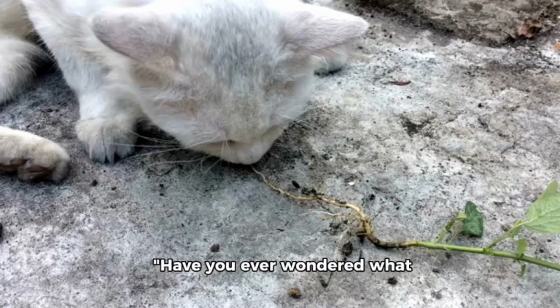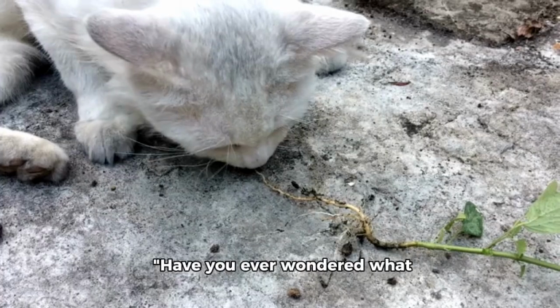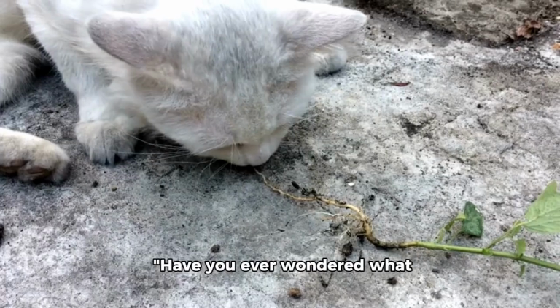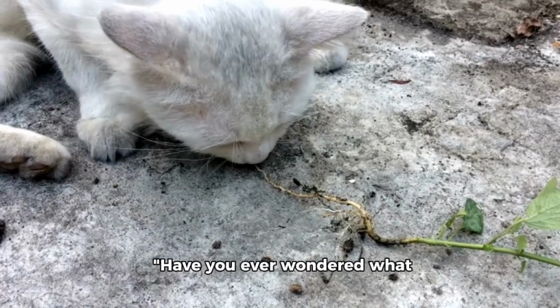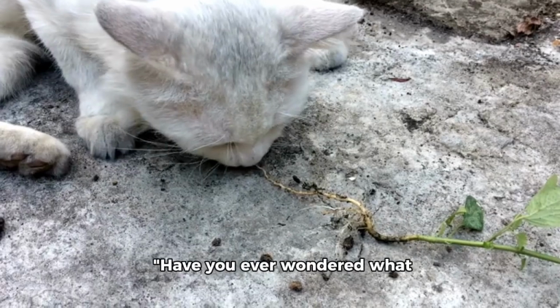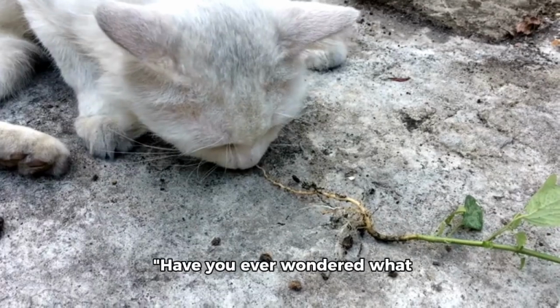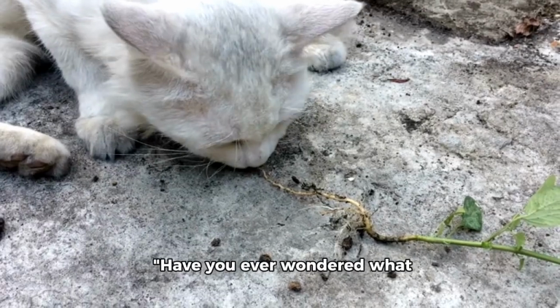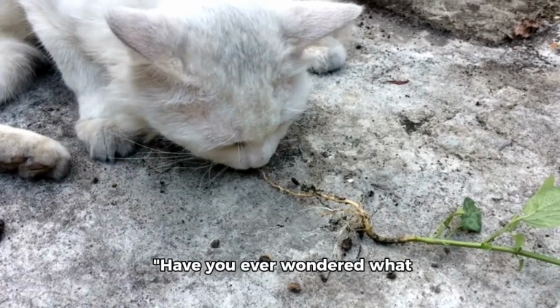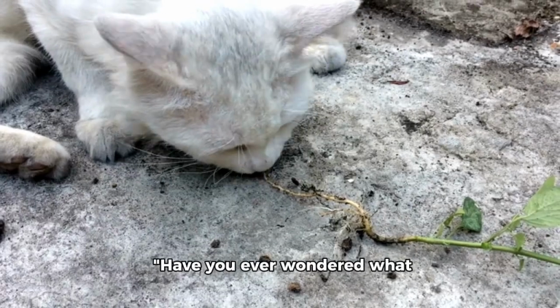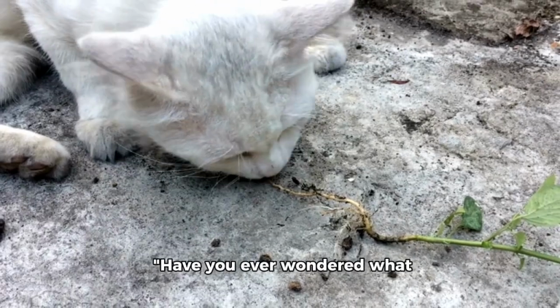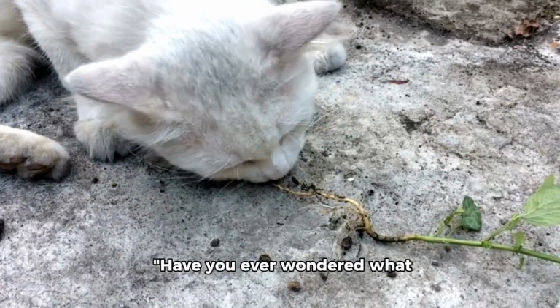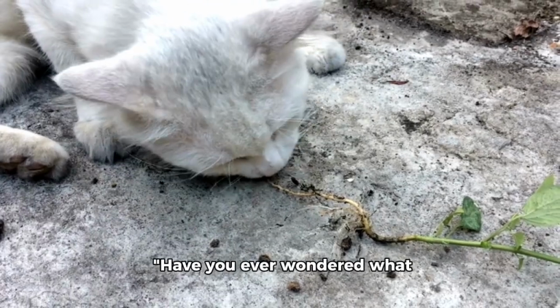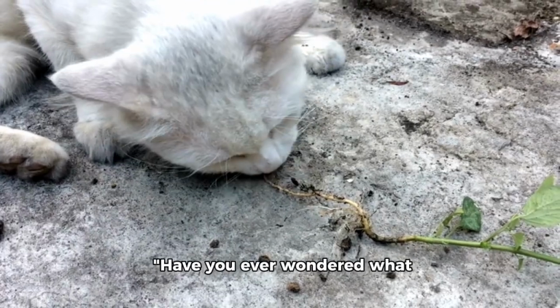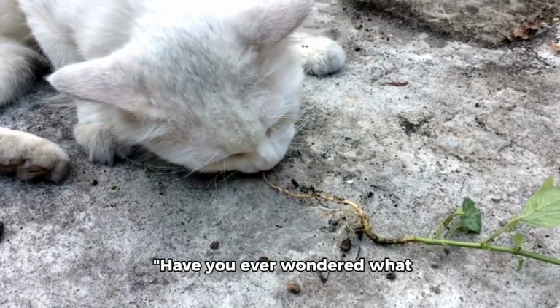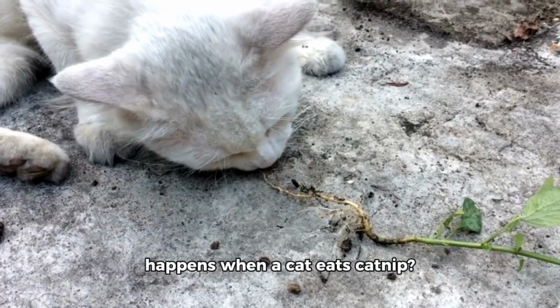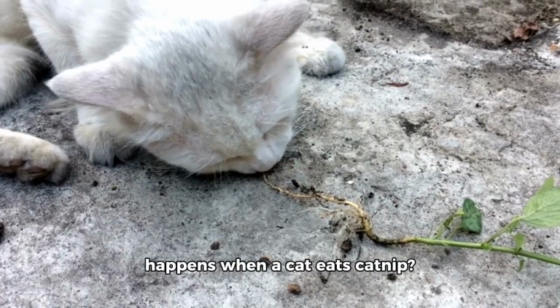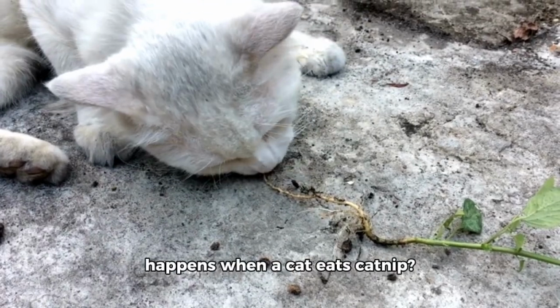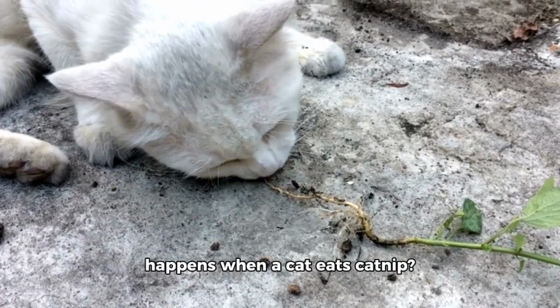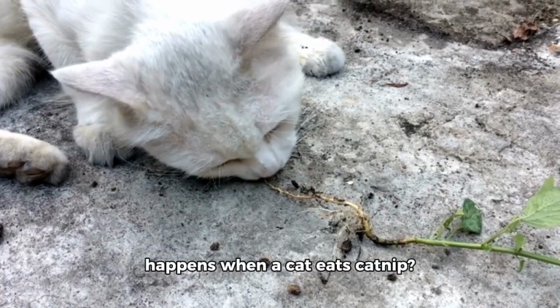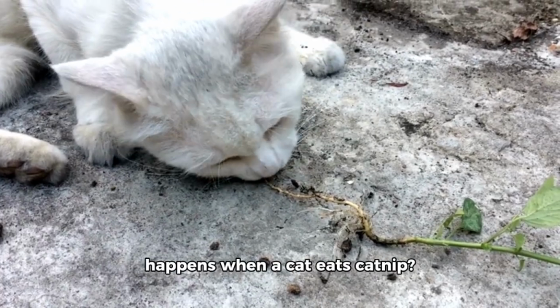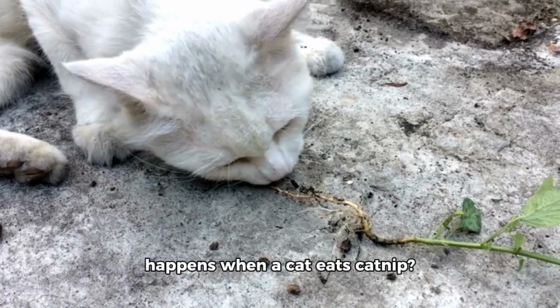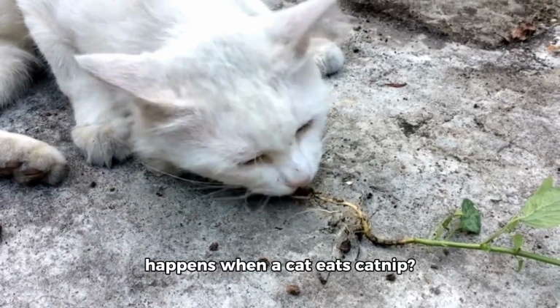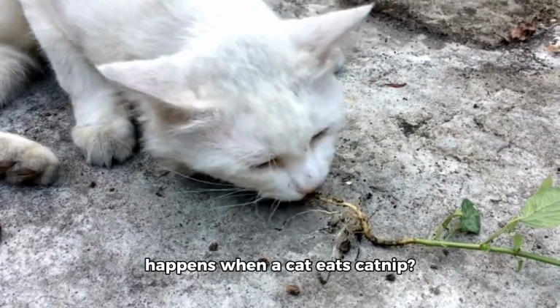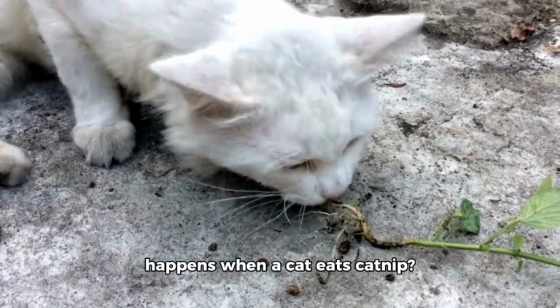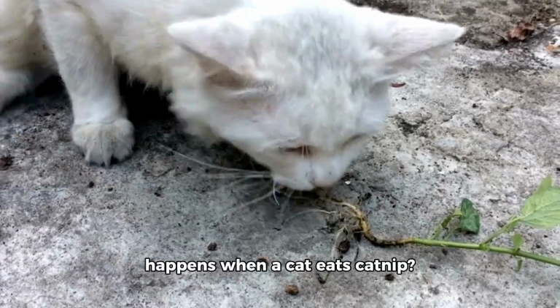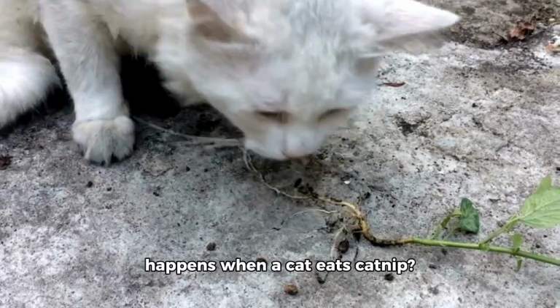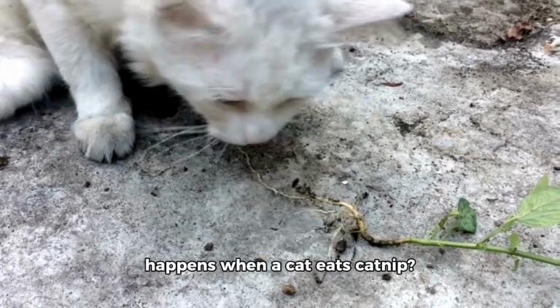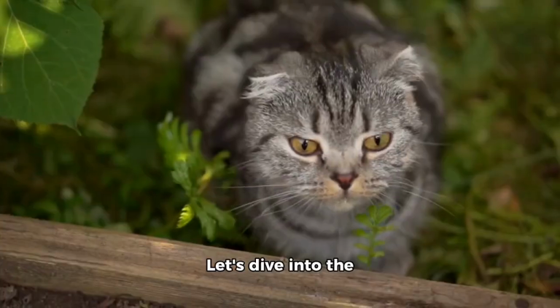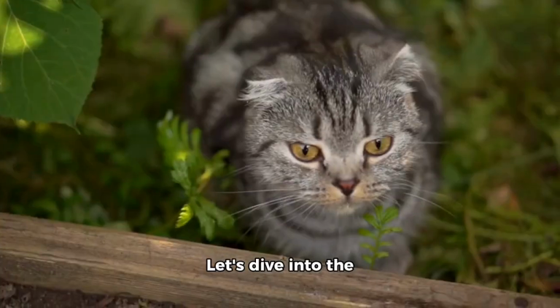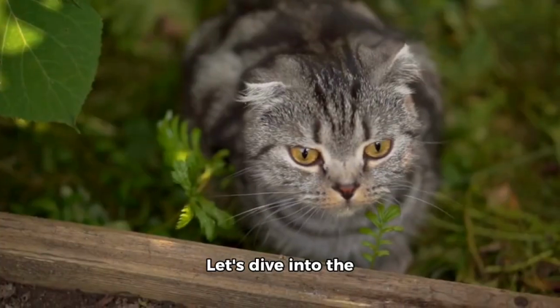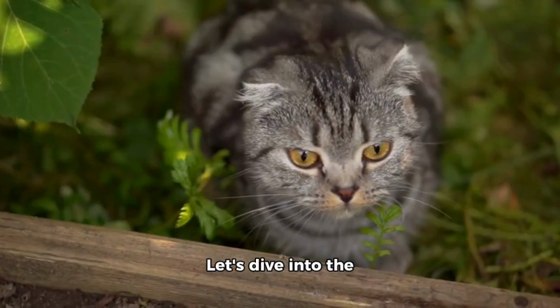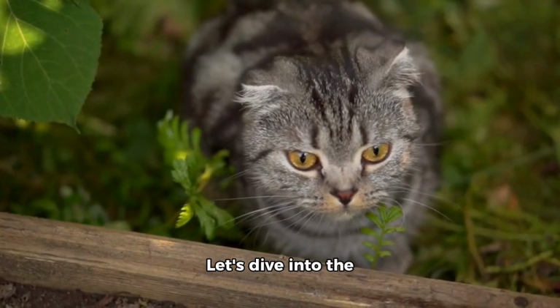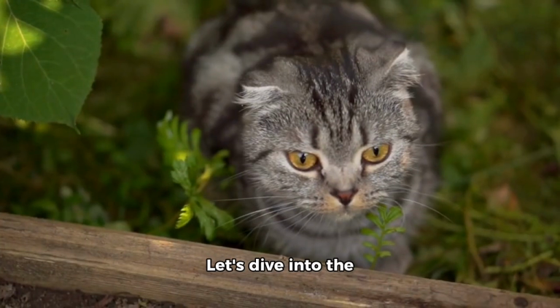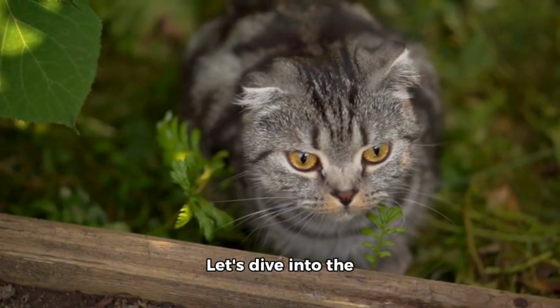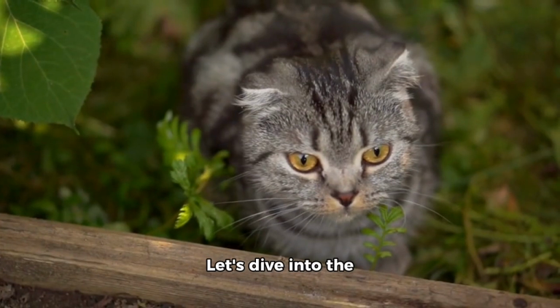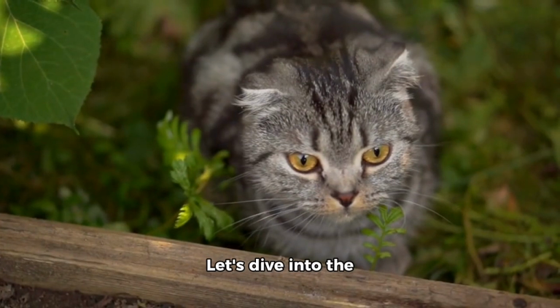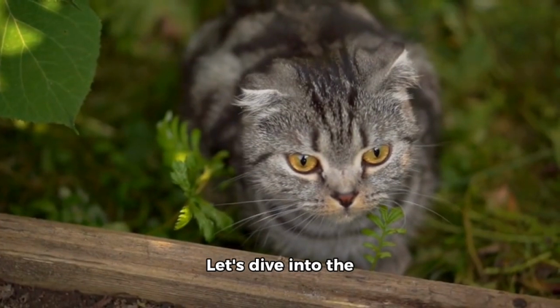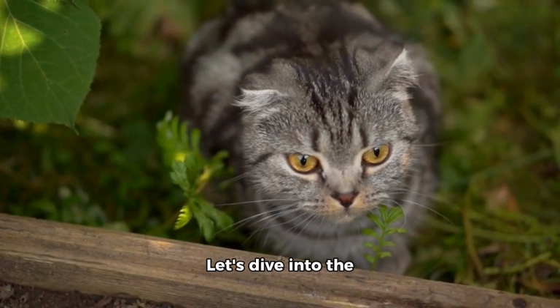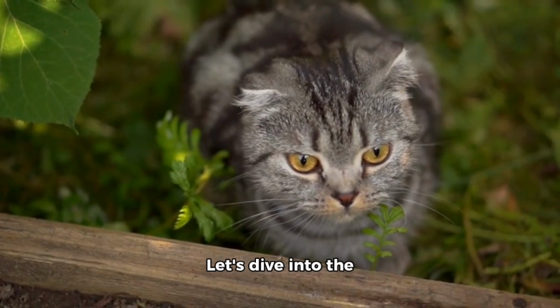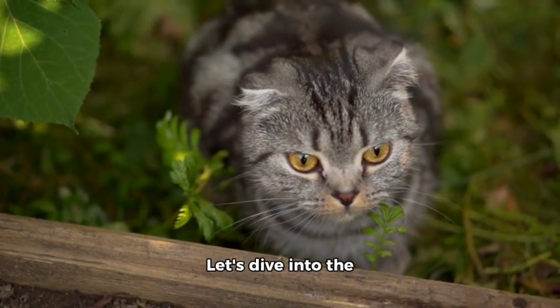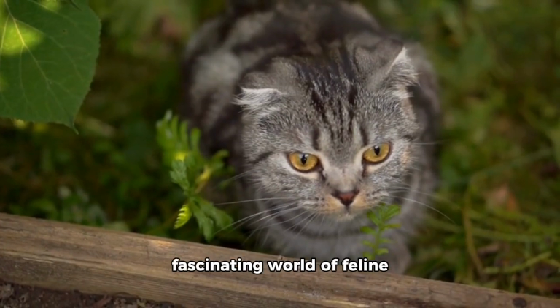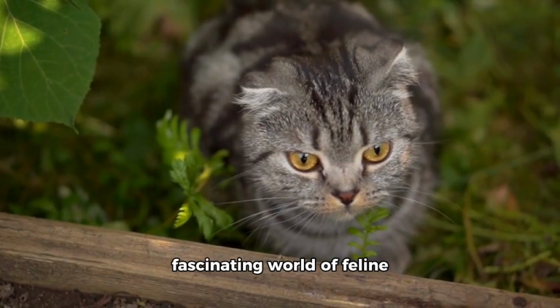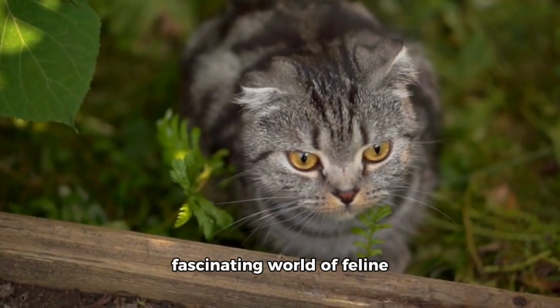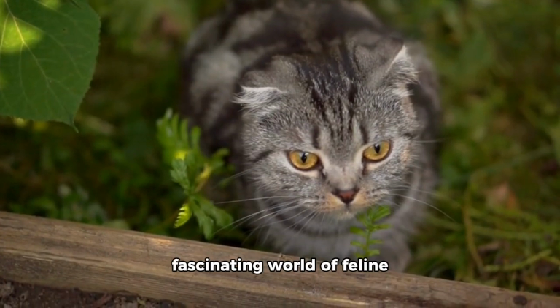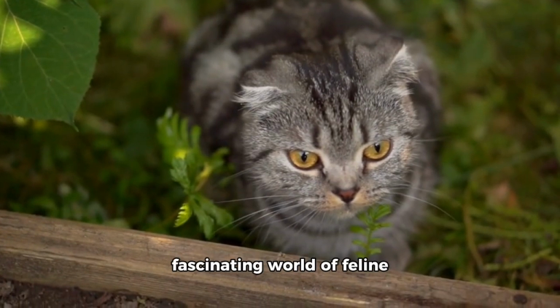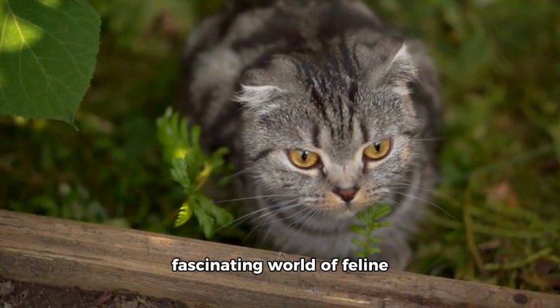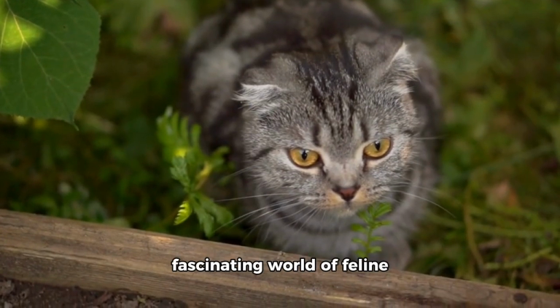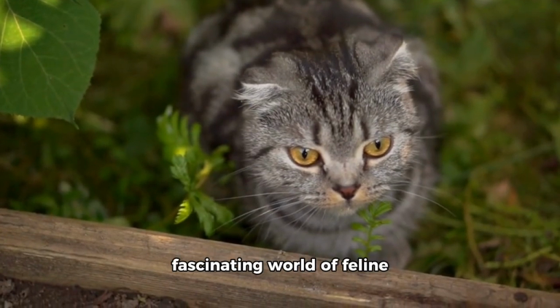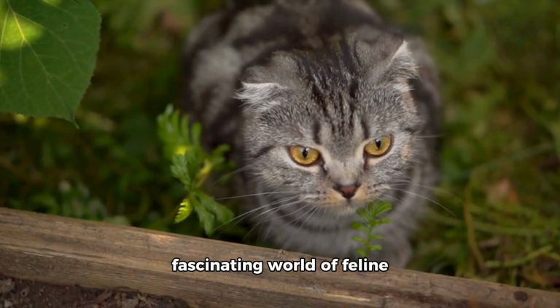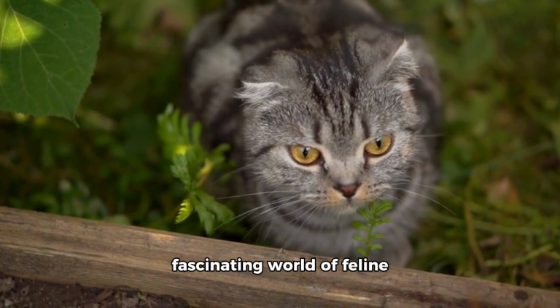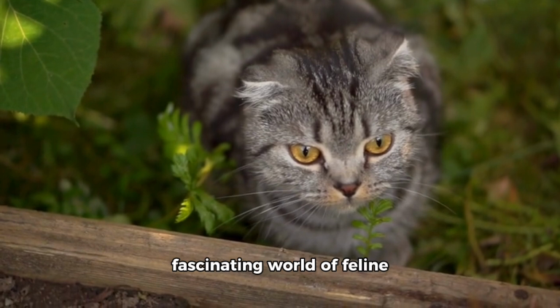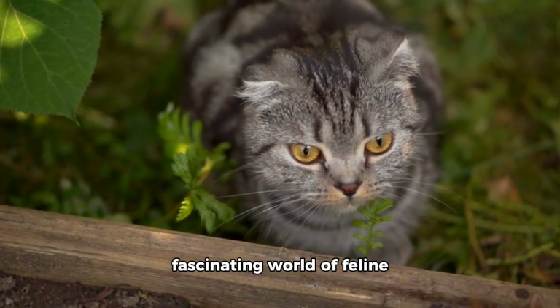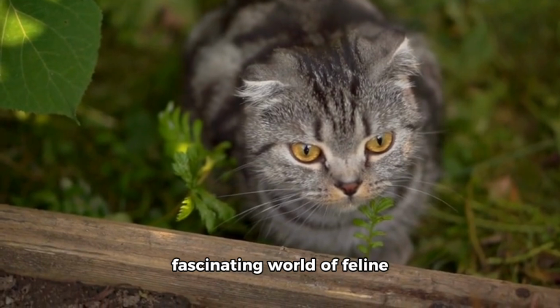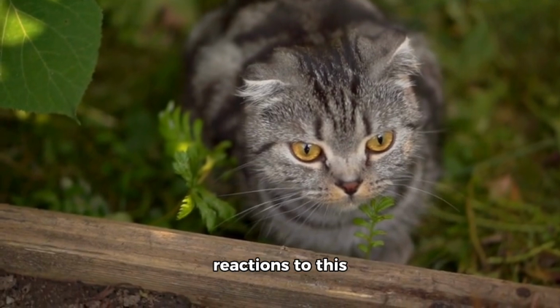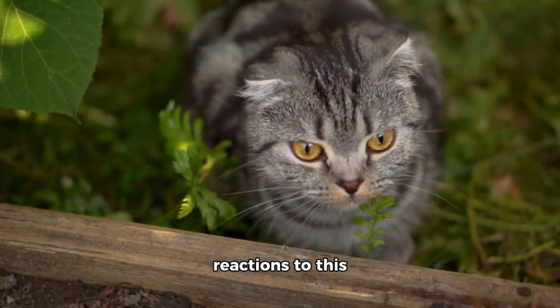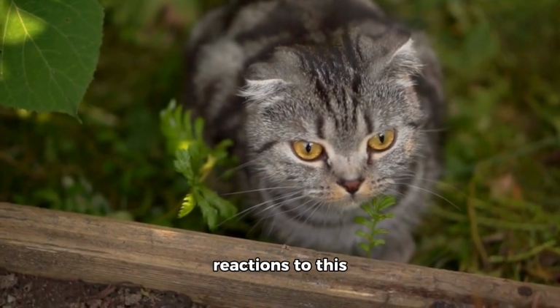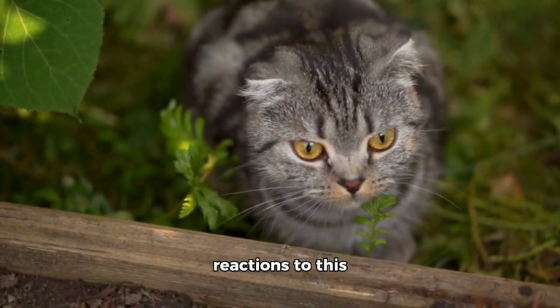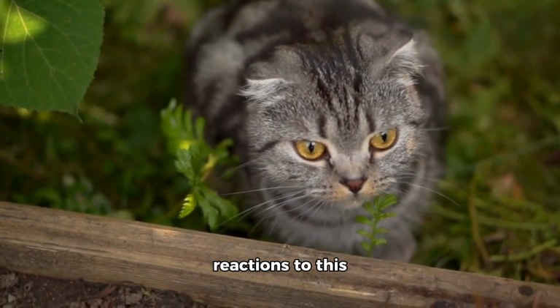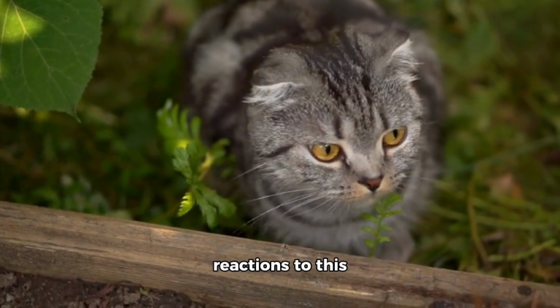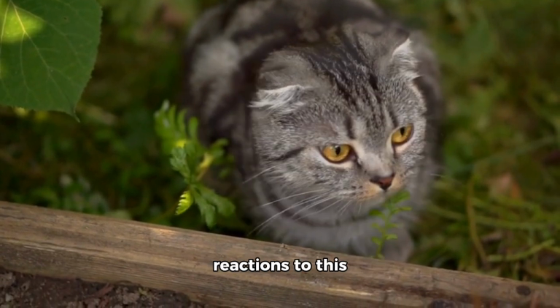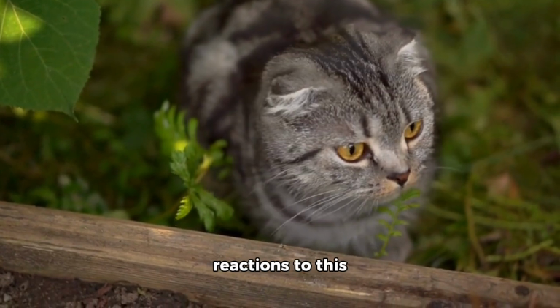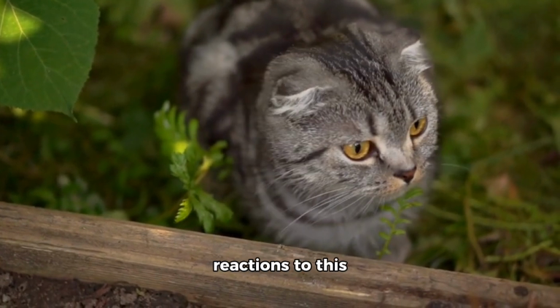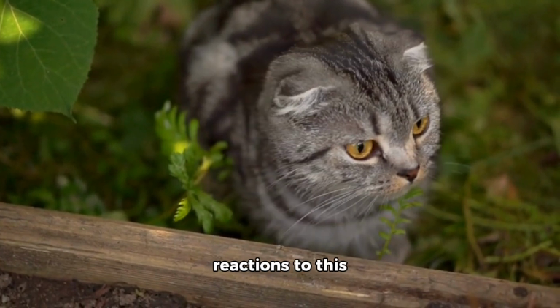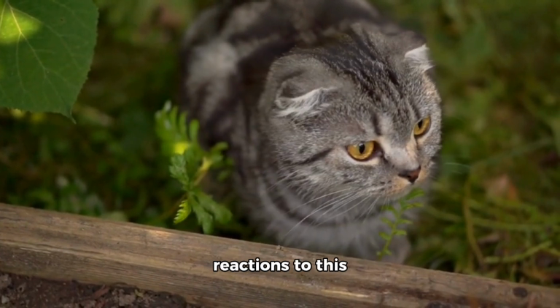Have you ever wondered what happens when a cat eats catnip? Let's dive into the fascinating world of feline reactions to this intriguing herb.